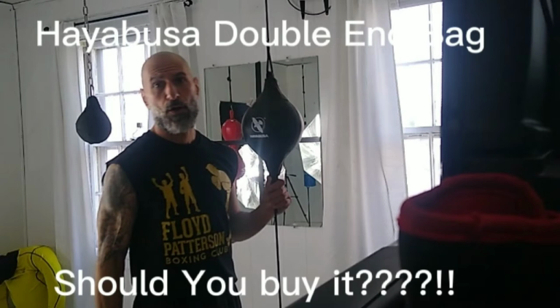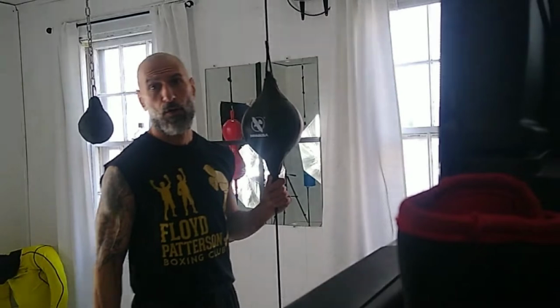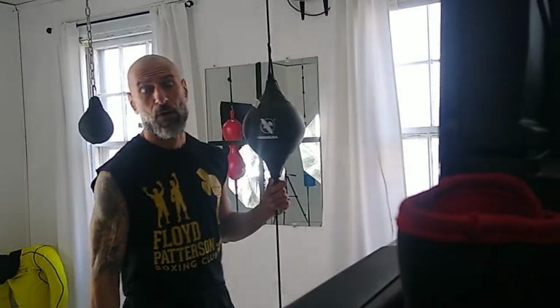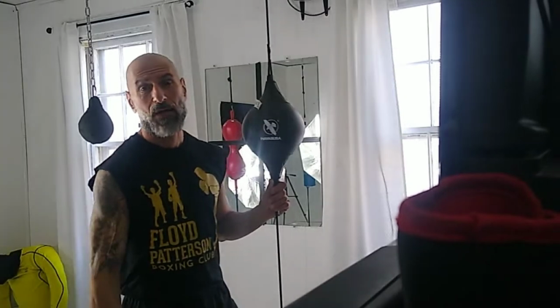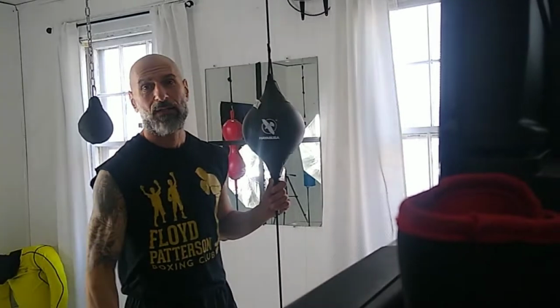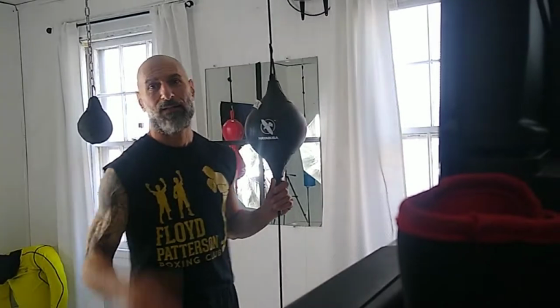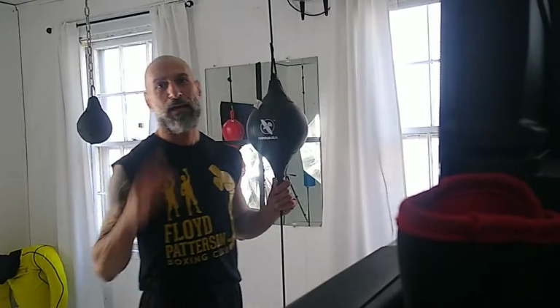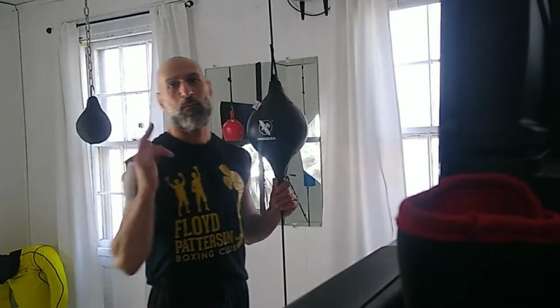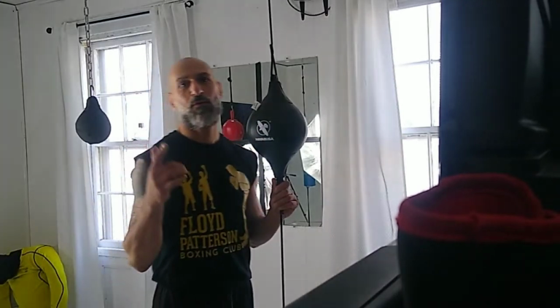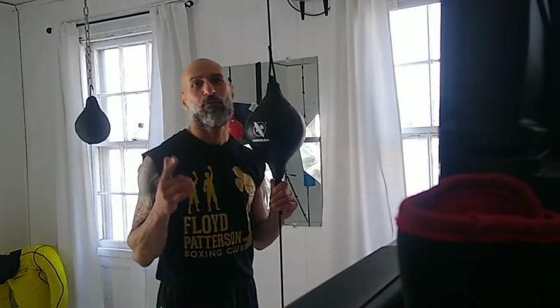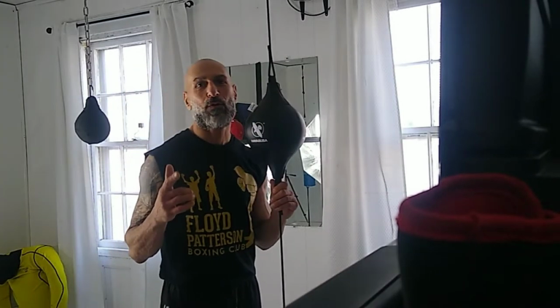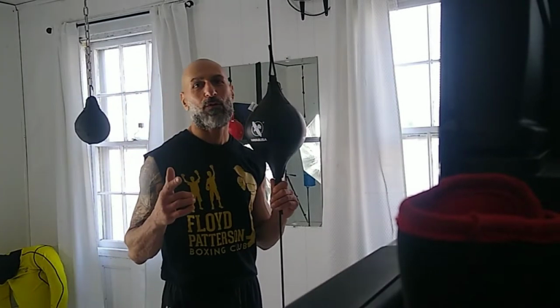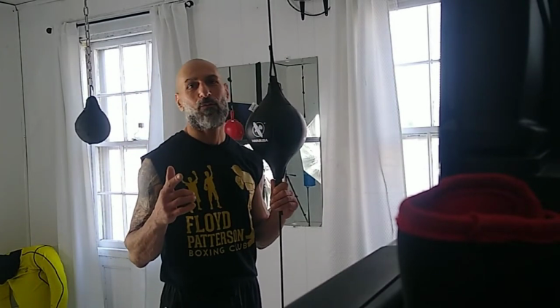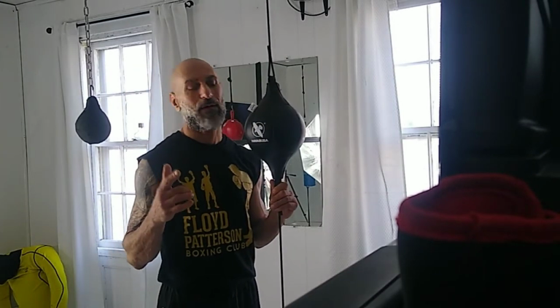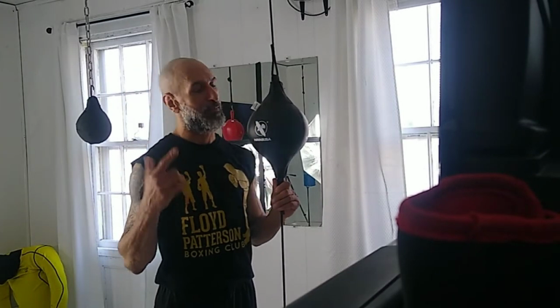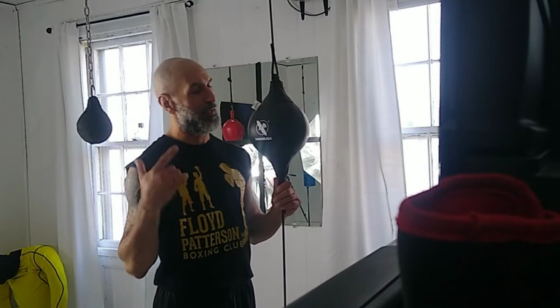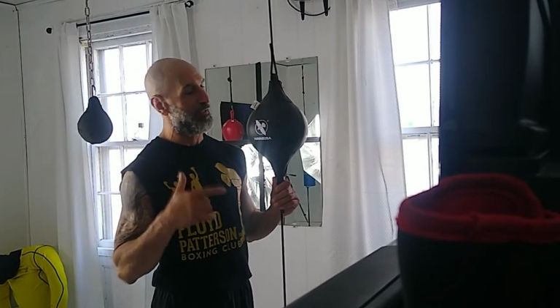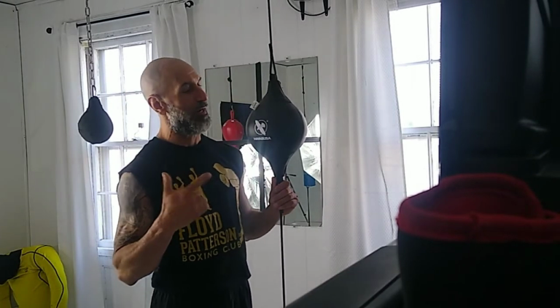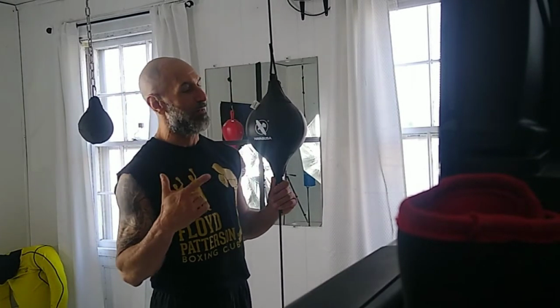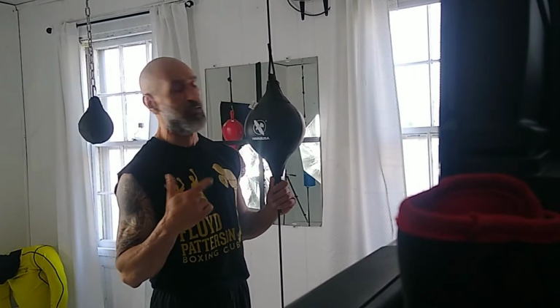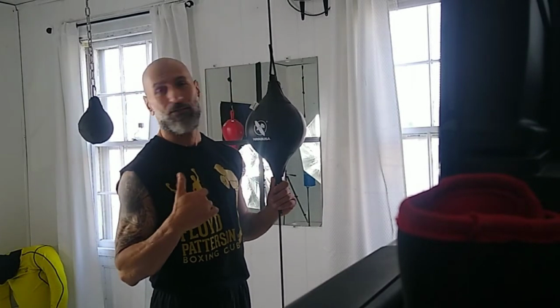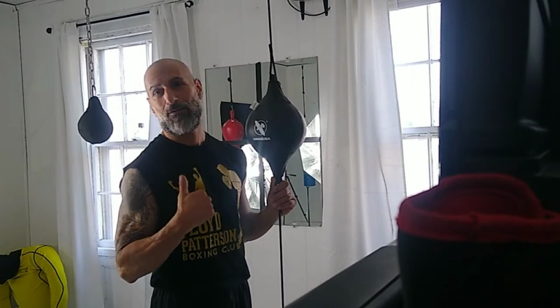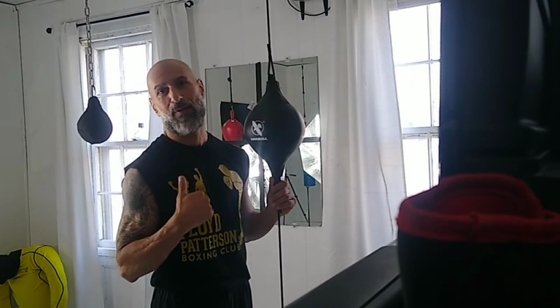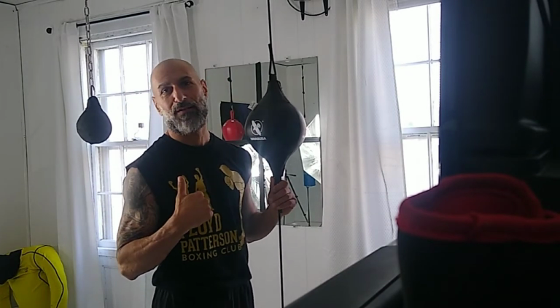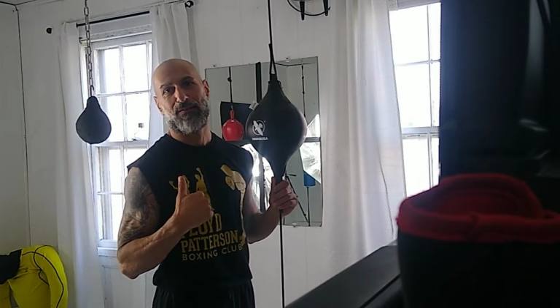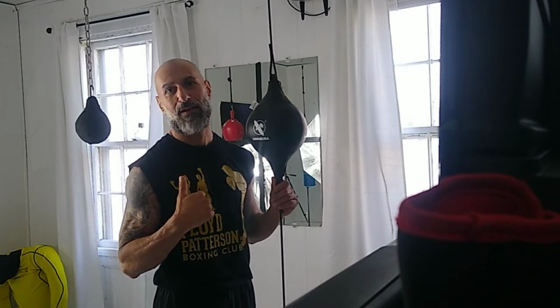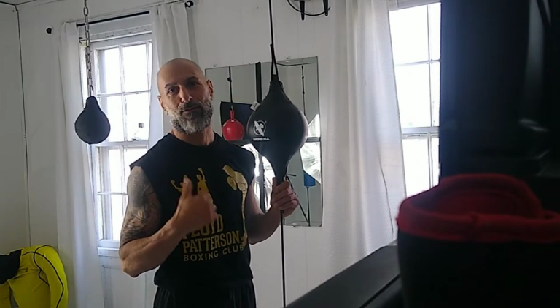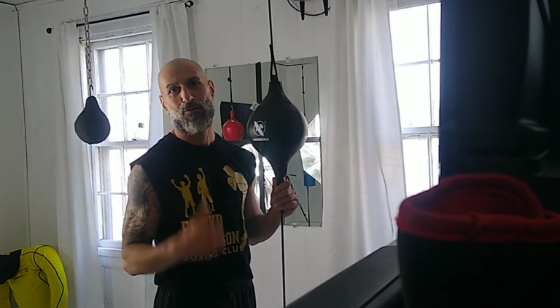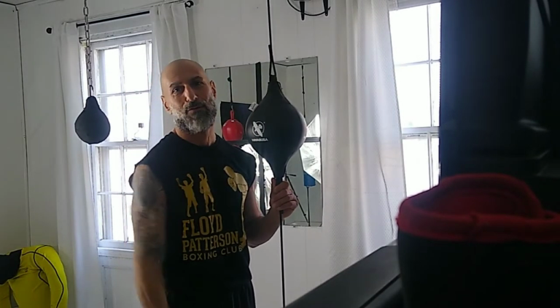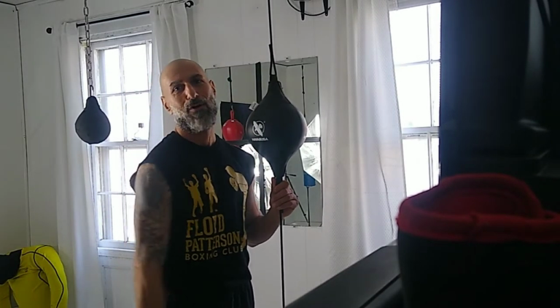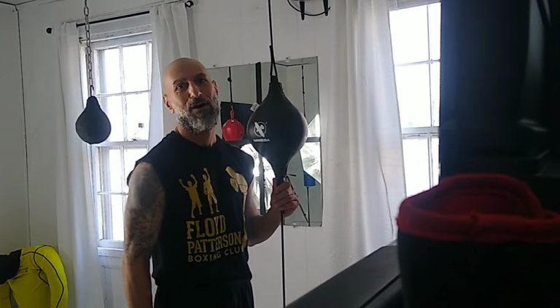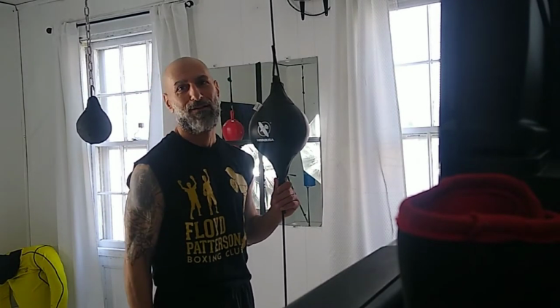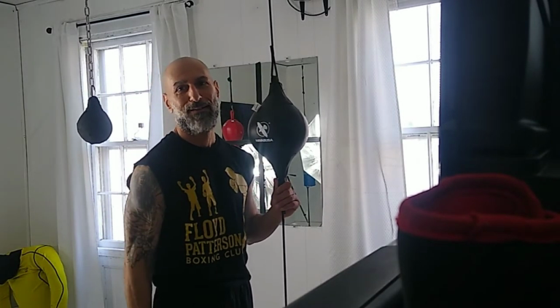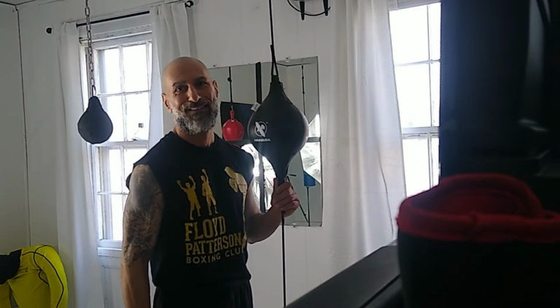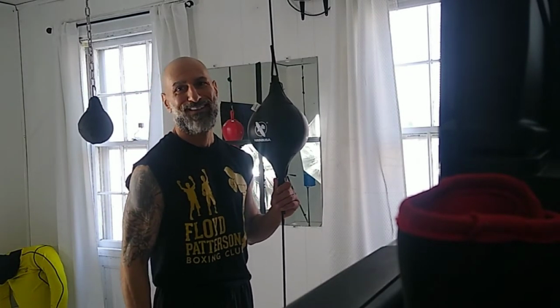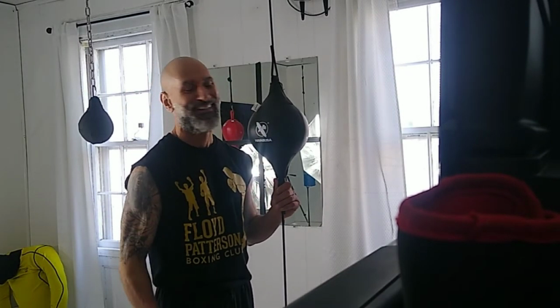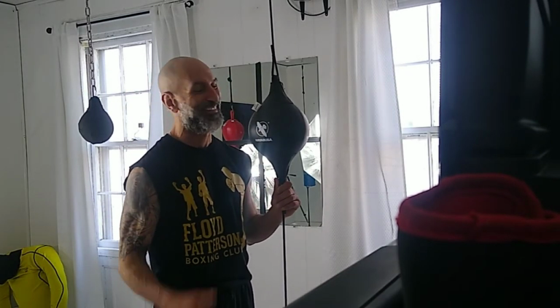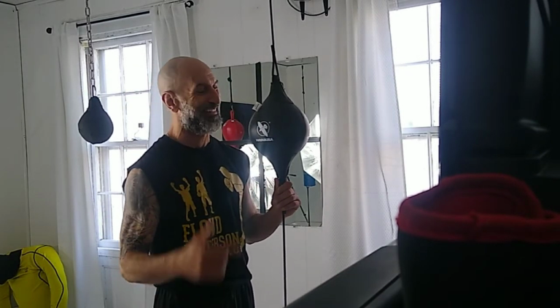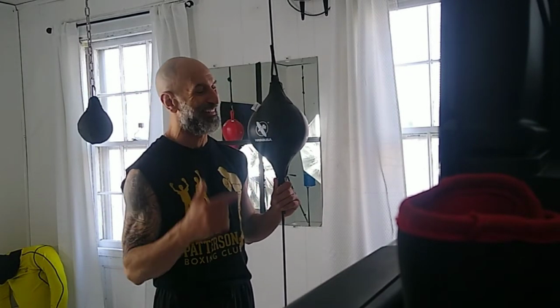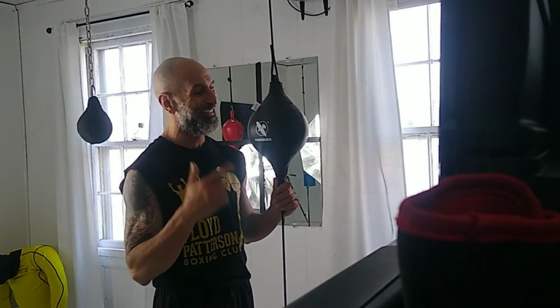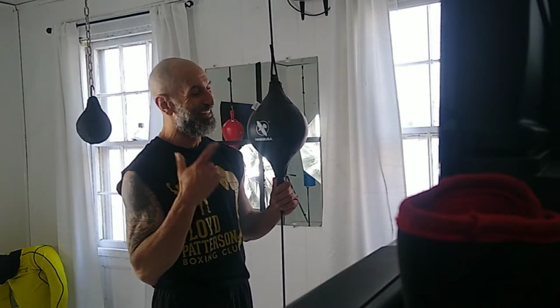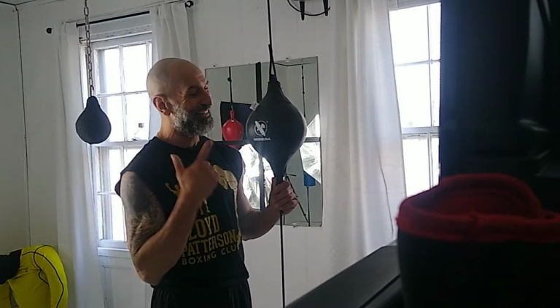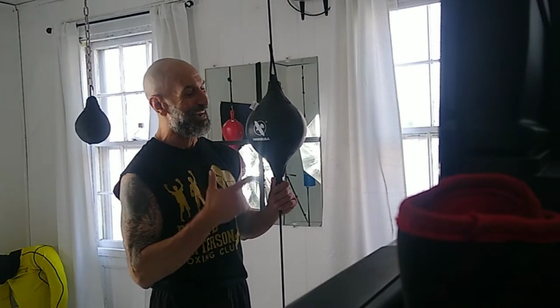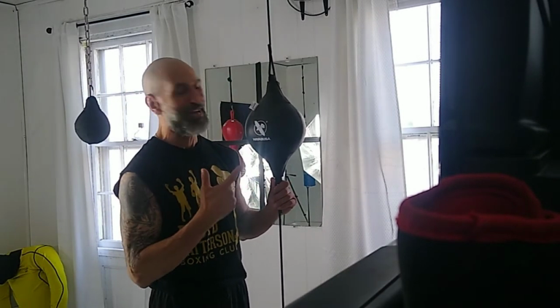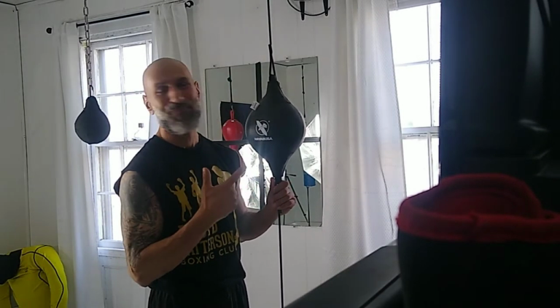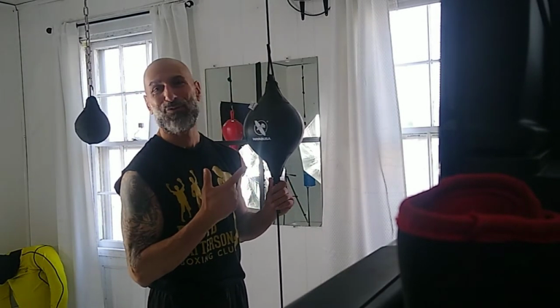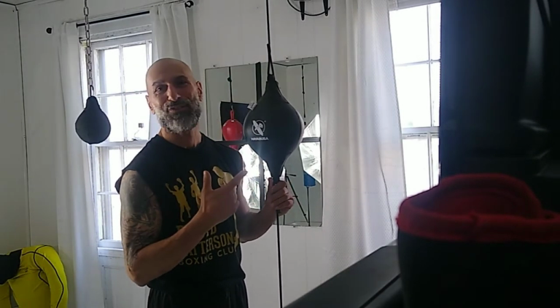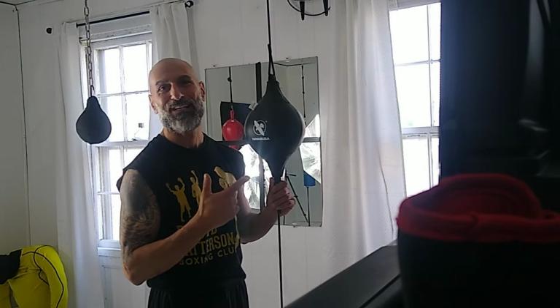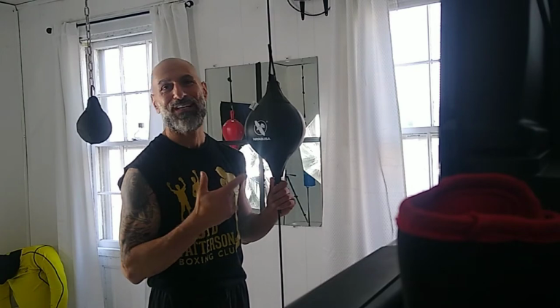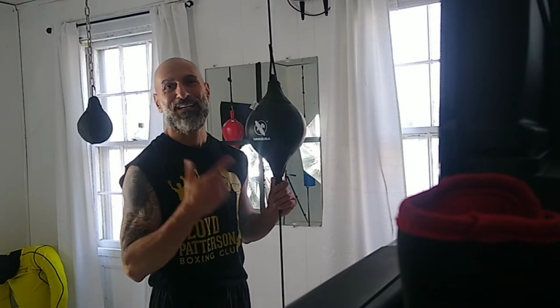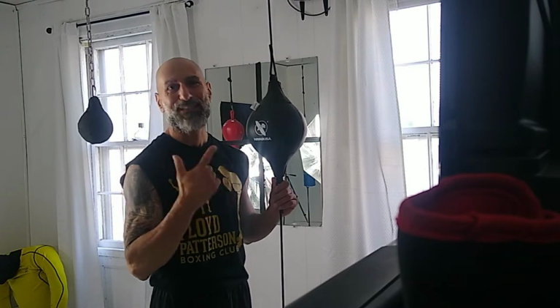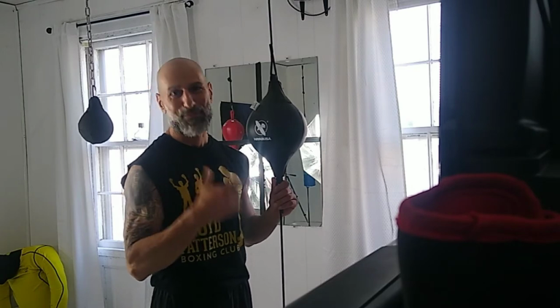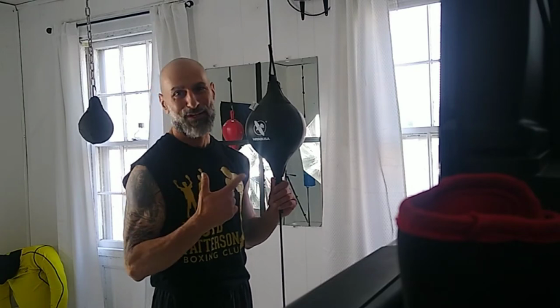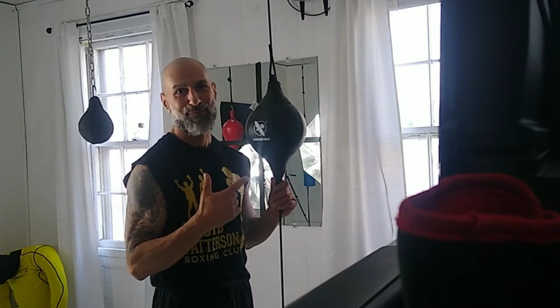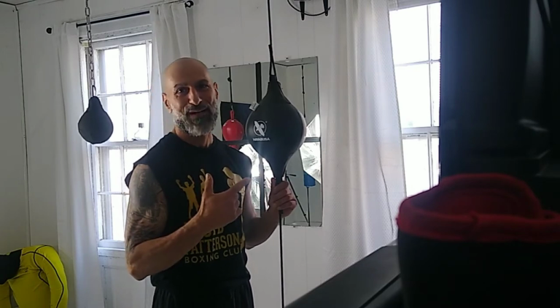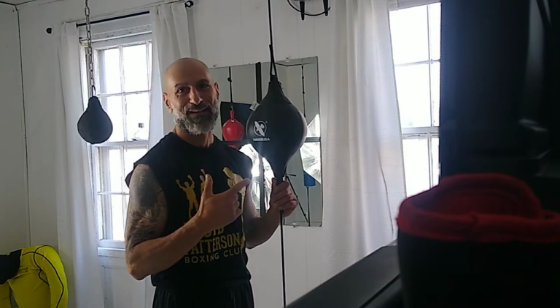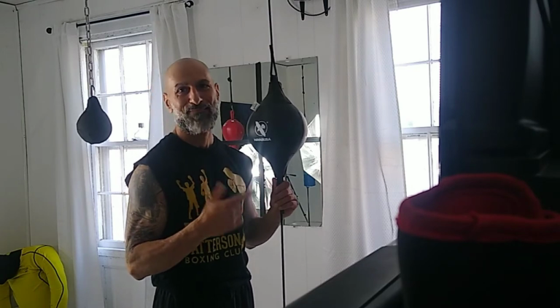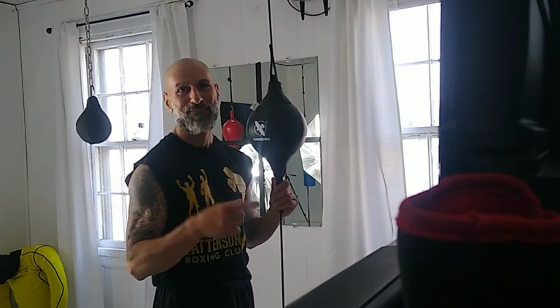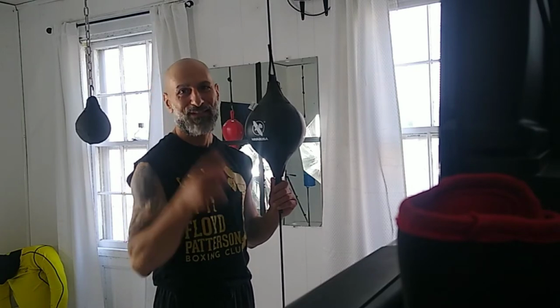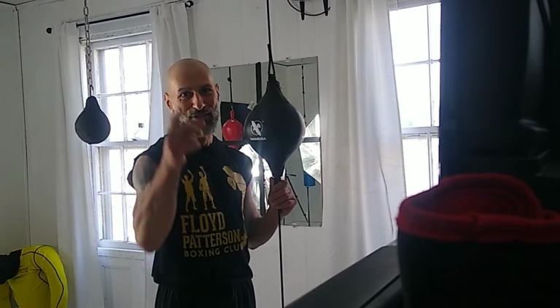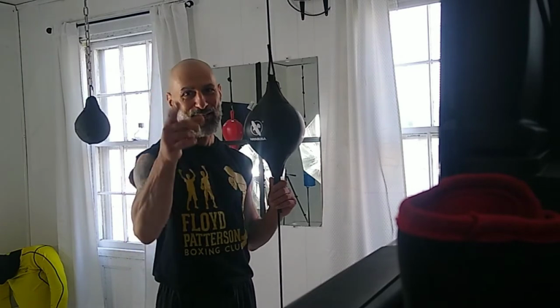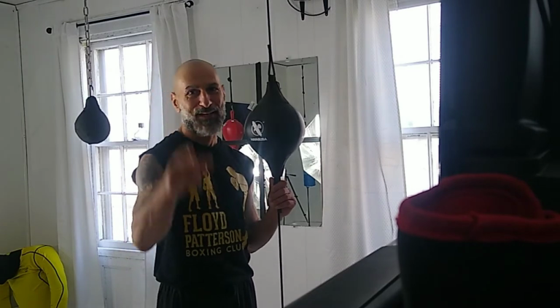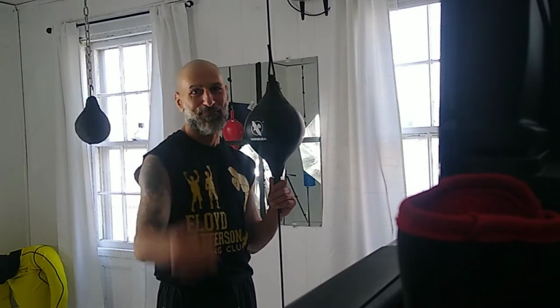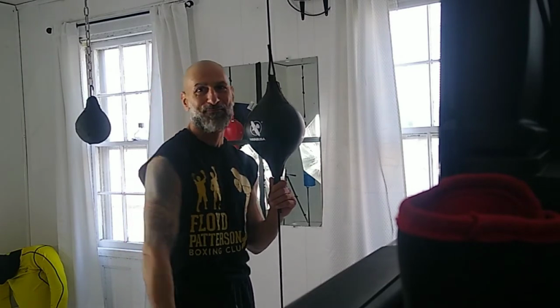Hey, today I'll be reviewing one of the best times this old man has had in quite a while — the Hayabusa Double Impact. Check it out.